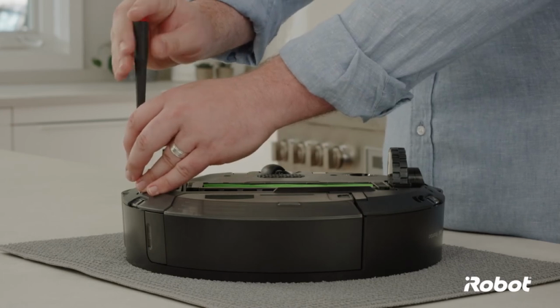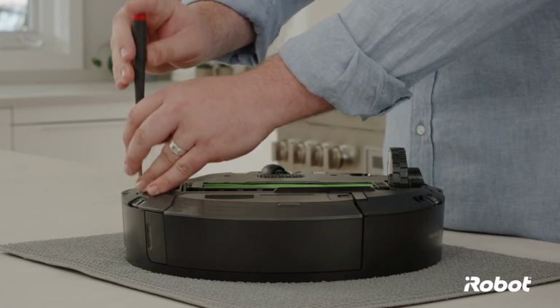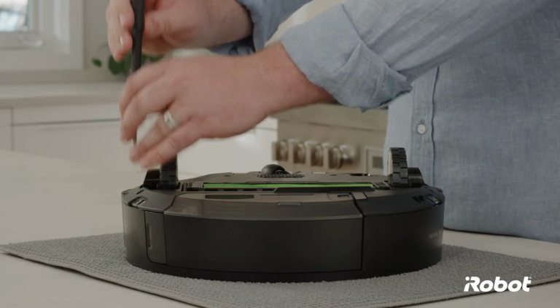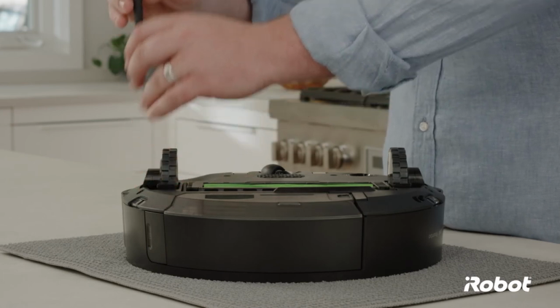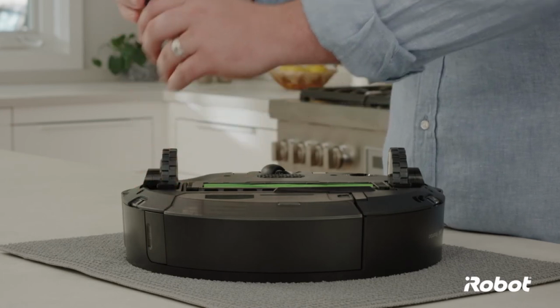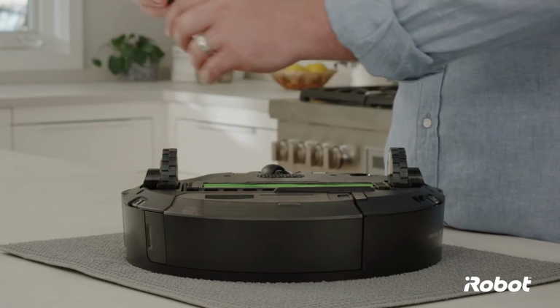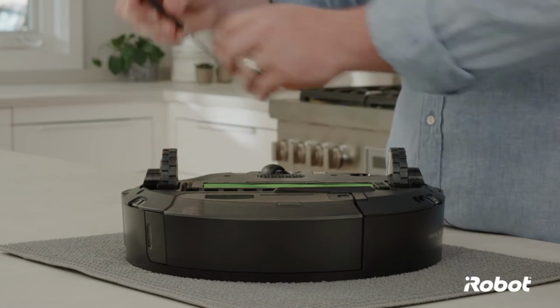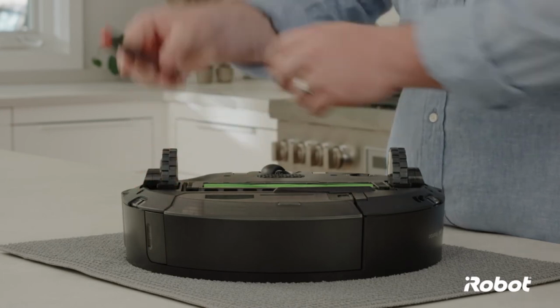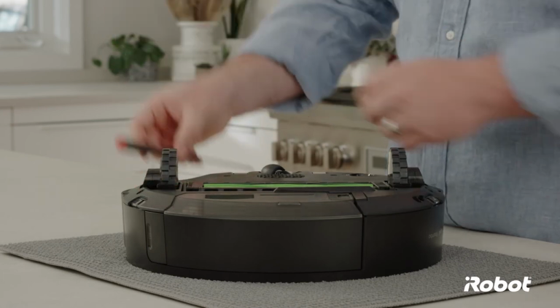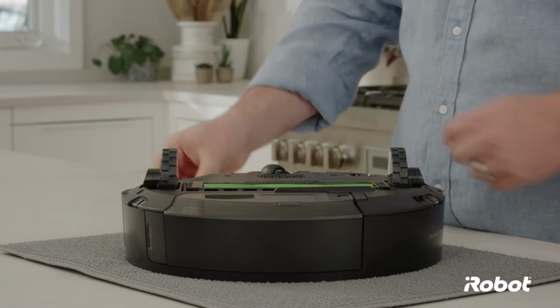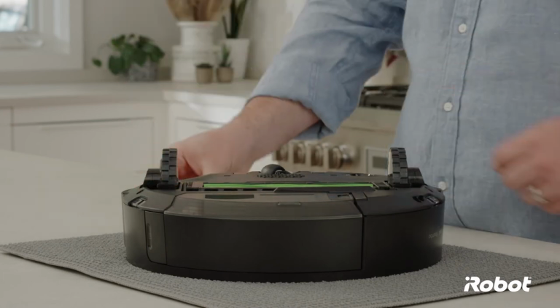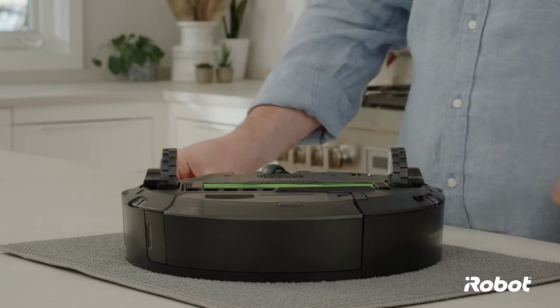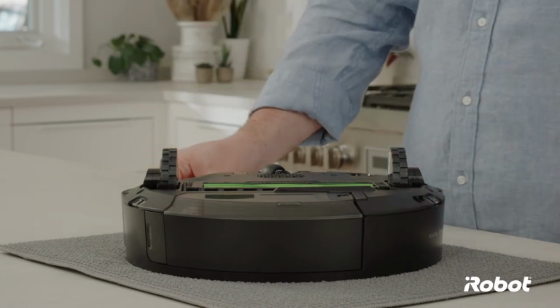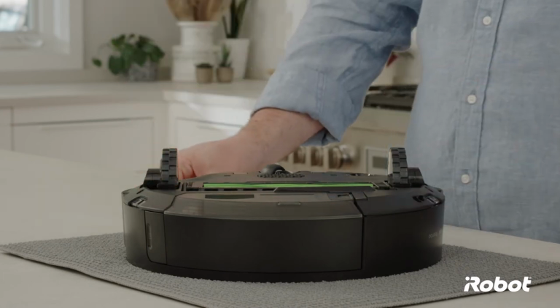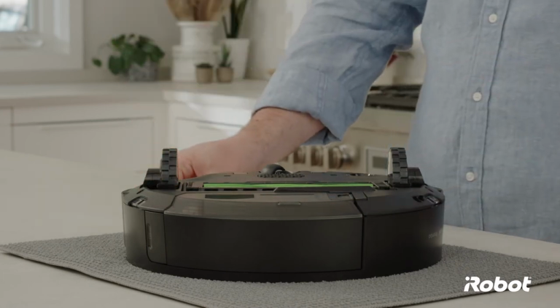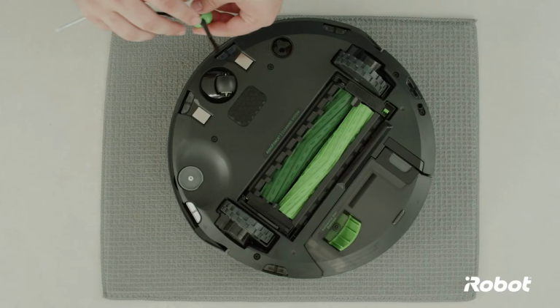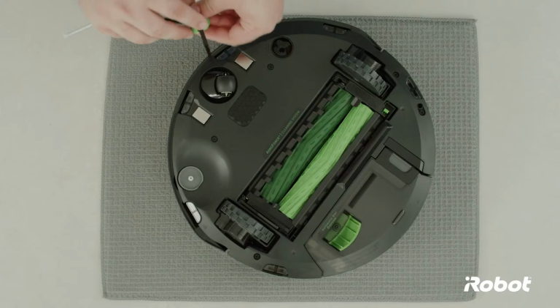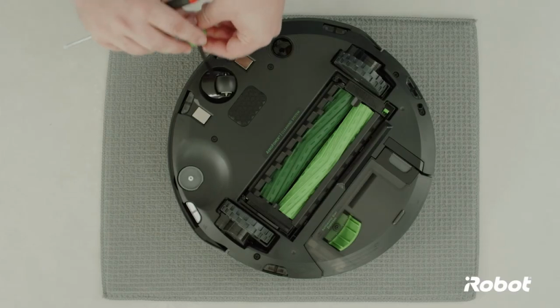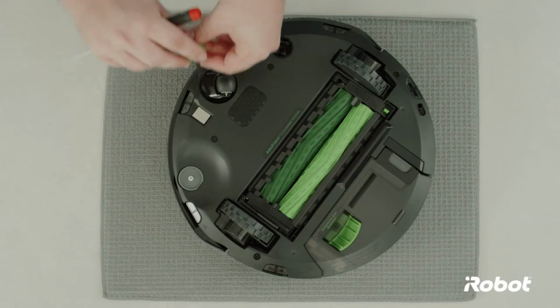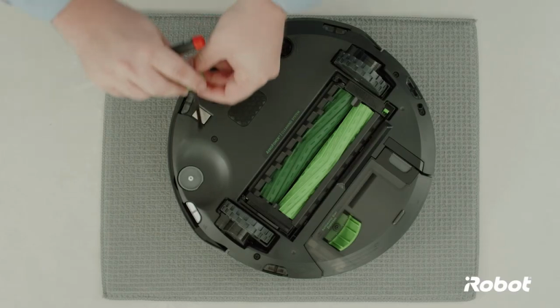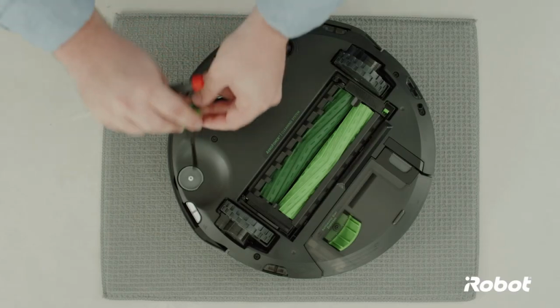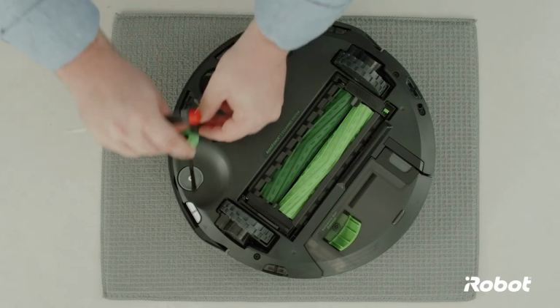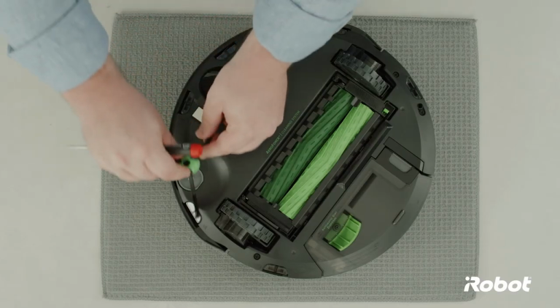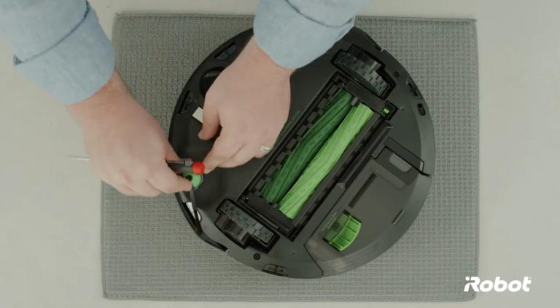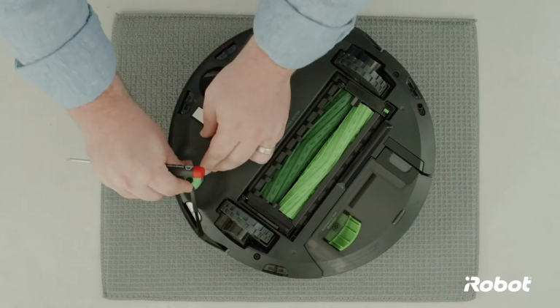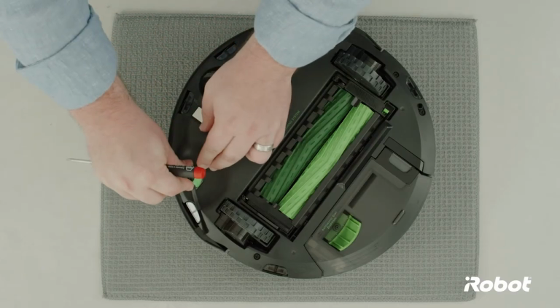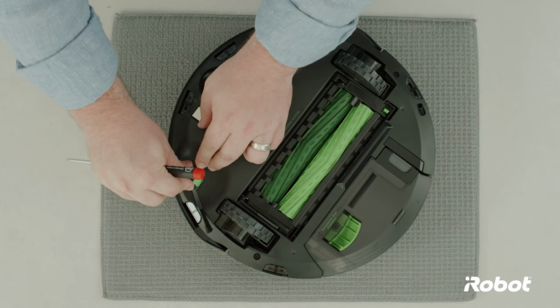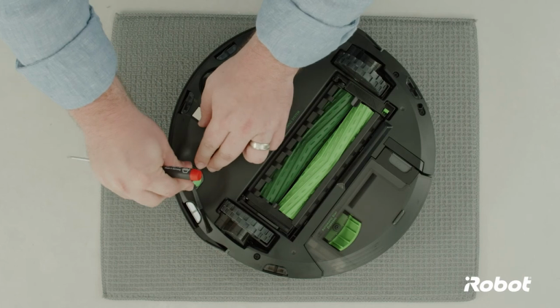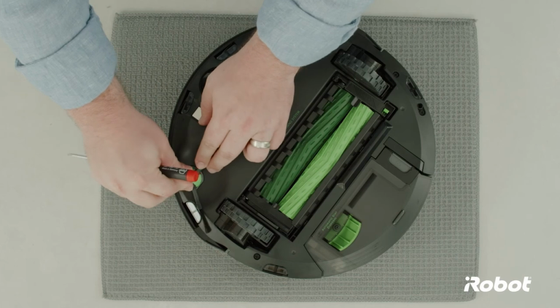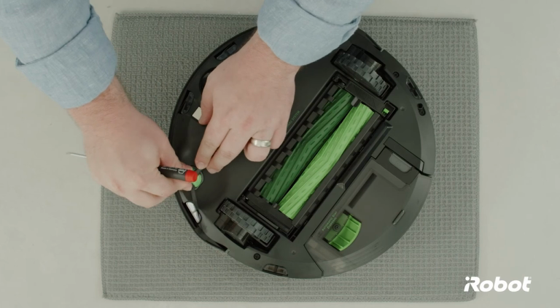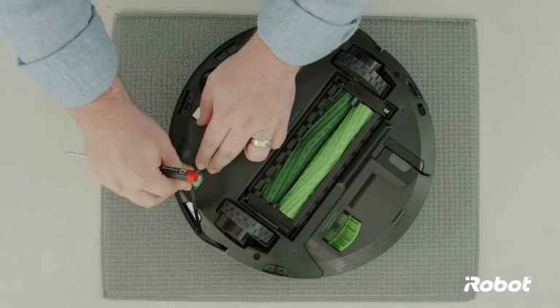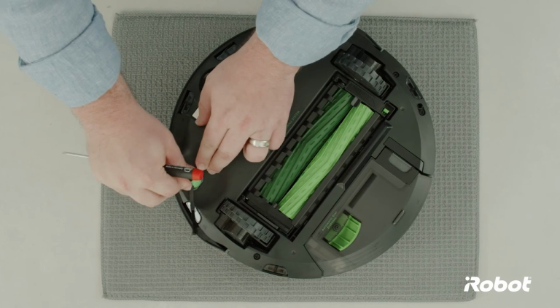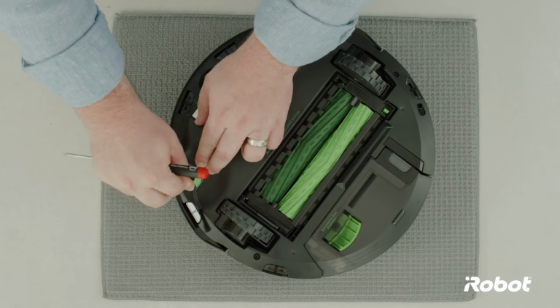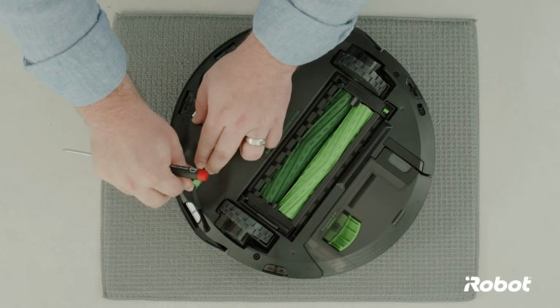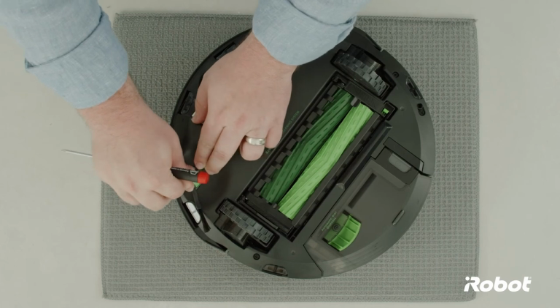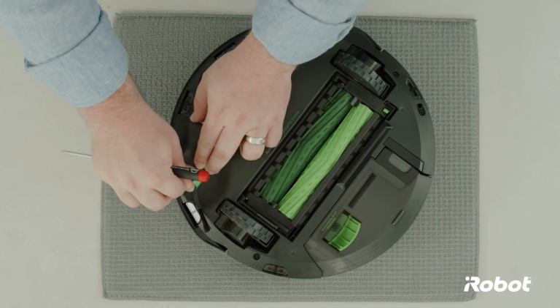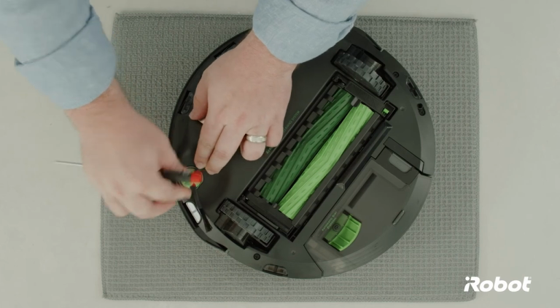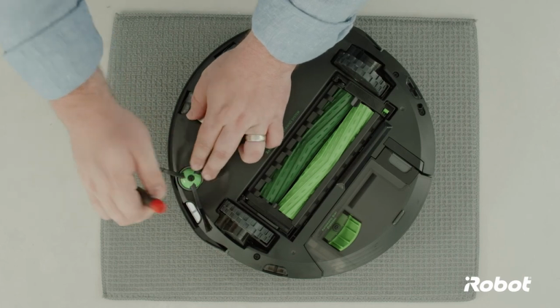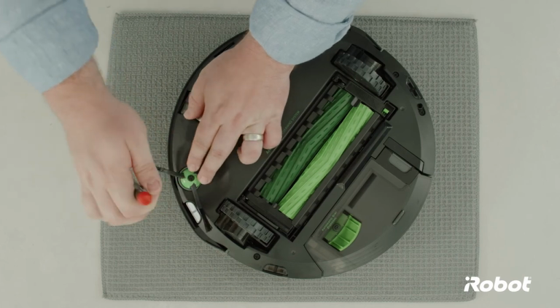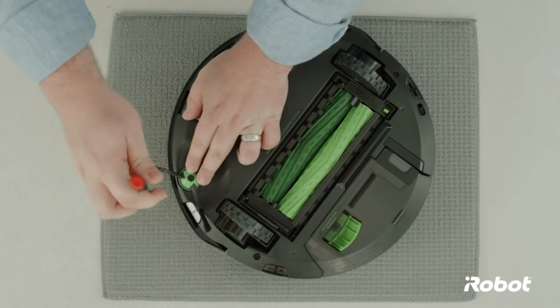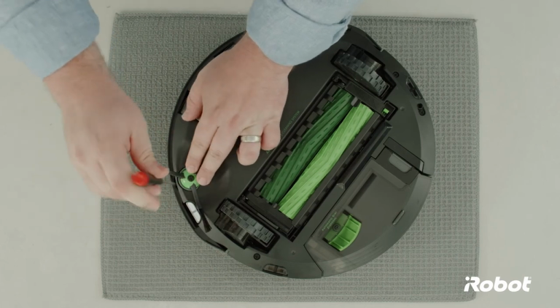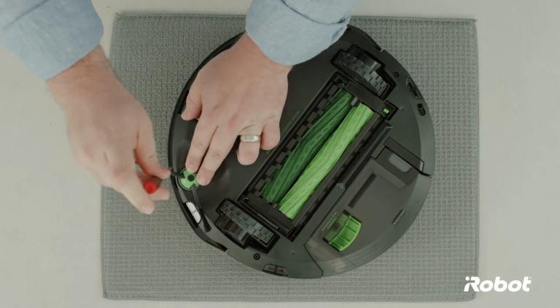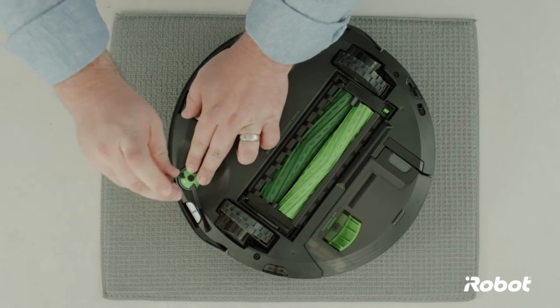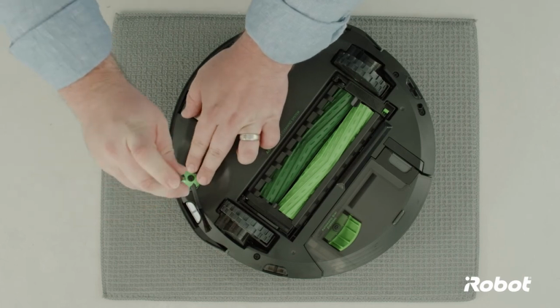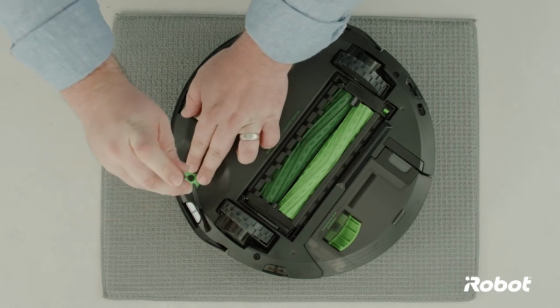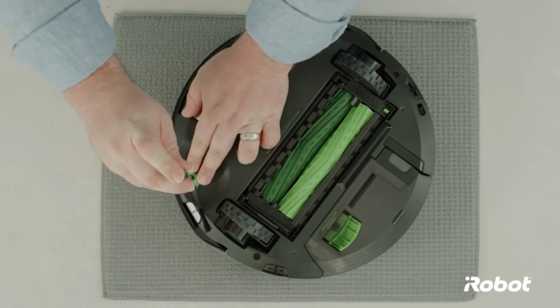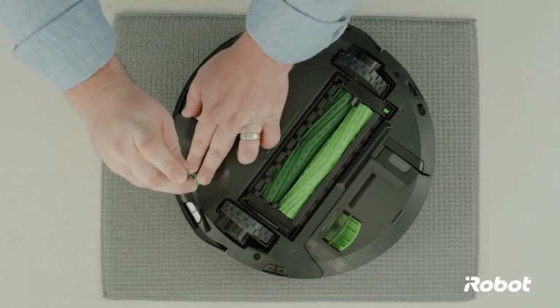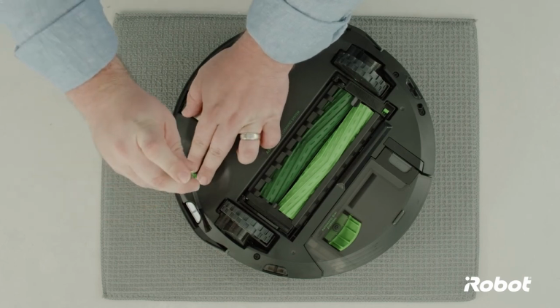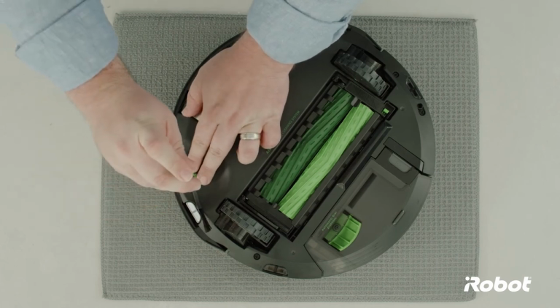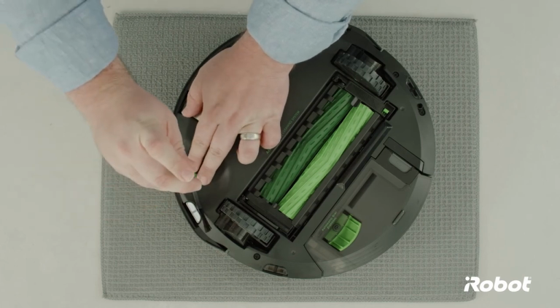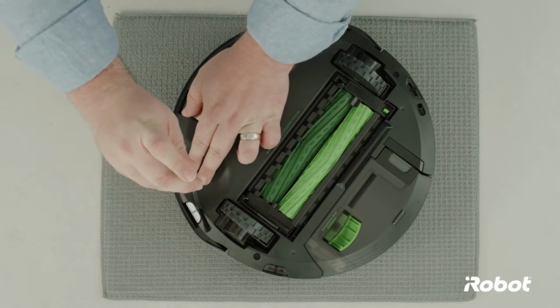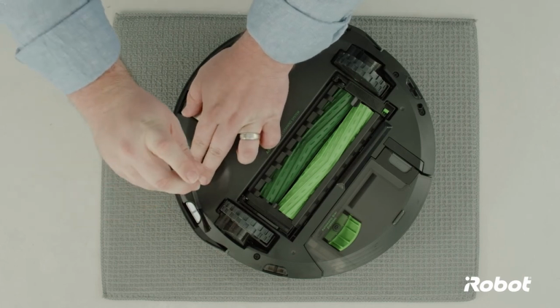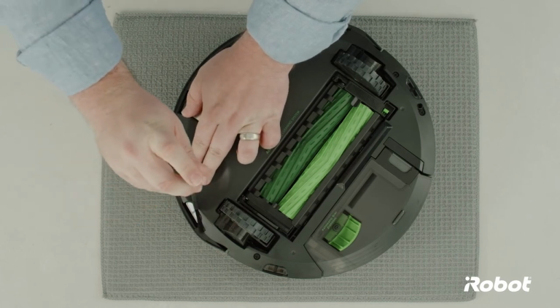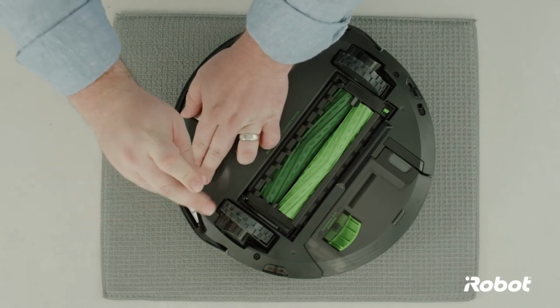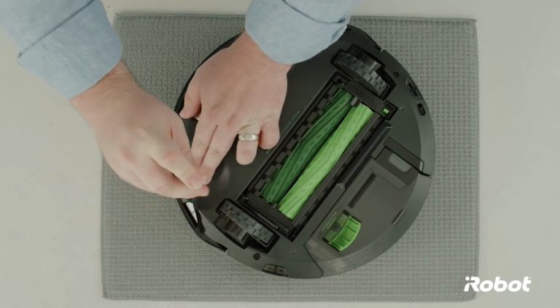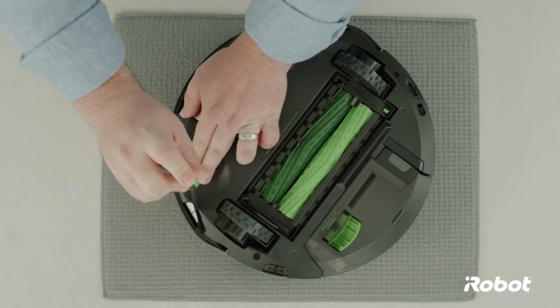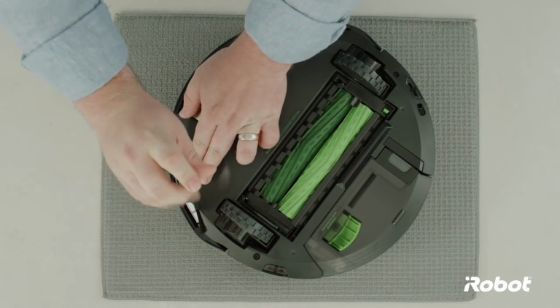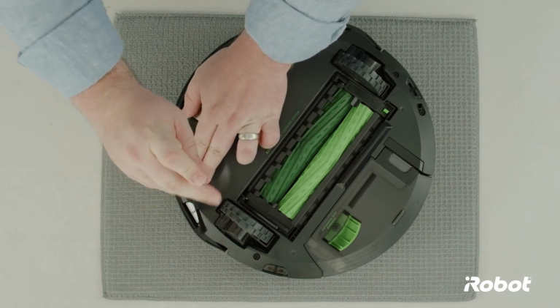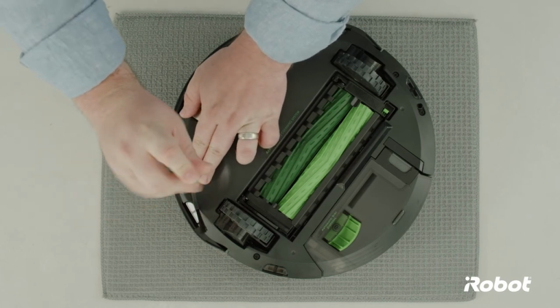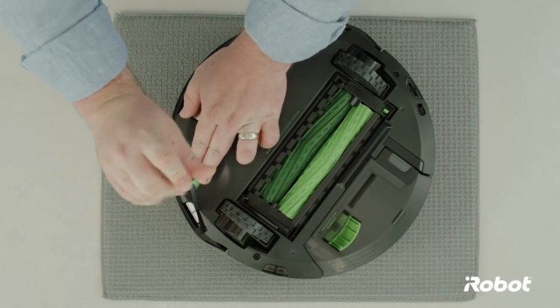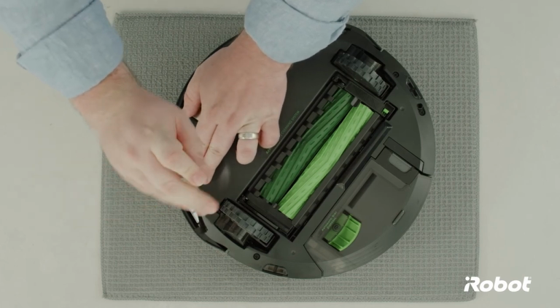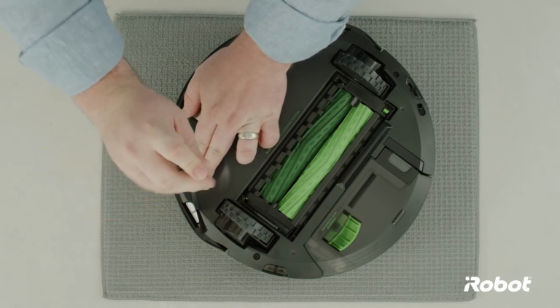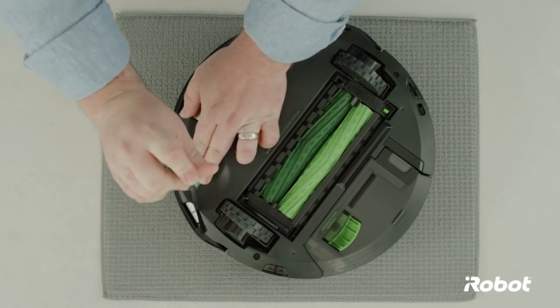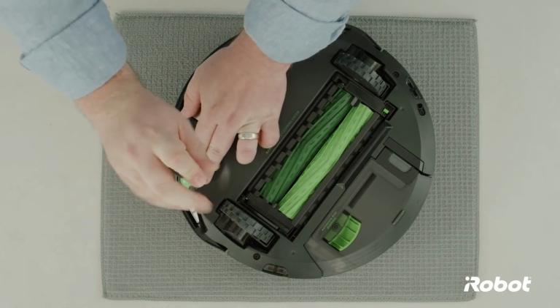Make sure the bottom cover is flush with all sensors. Replace the edge sweeping brush and tighten the screw.